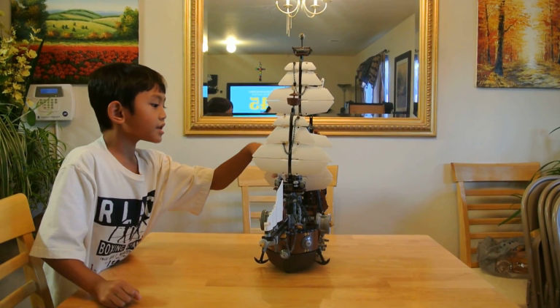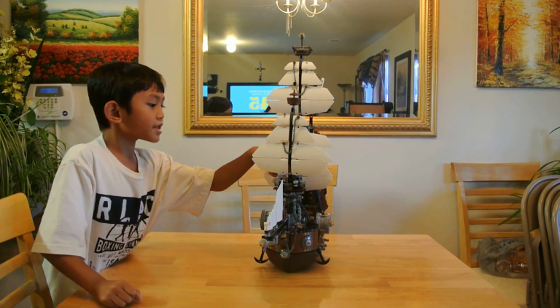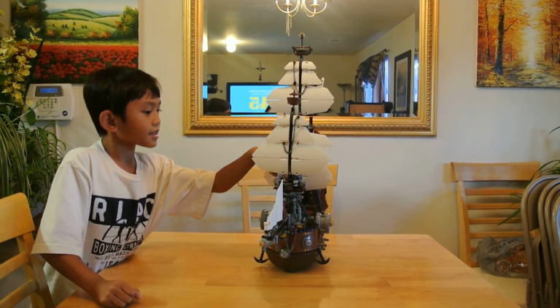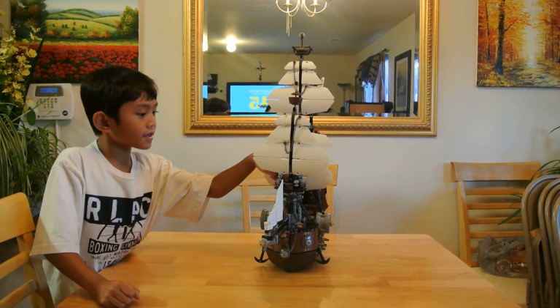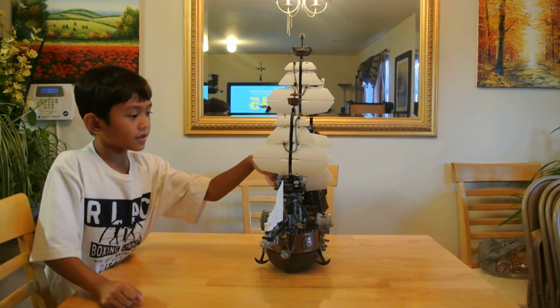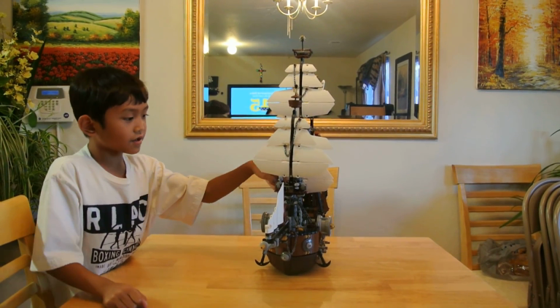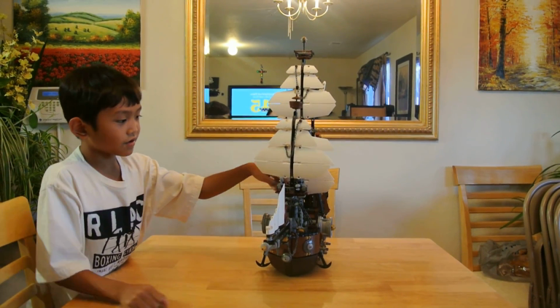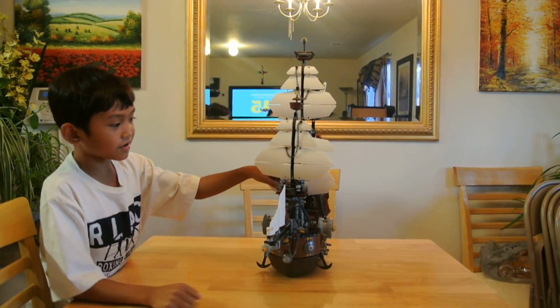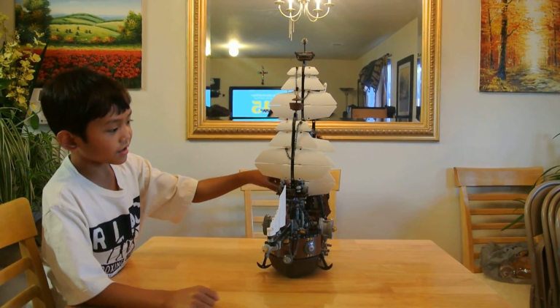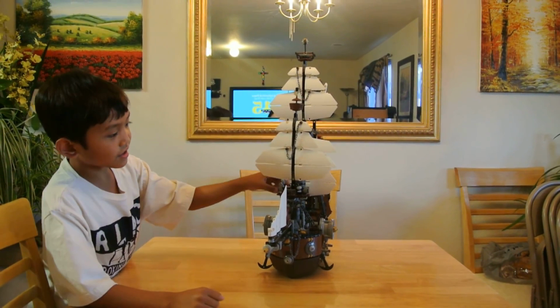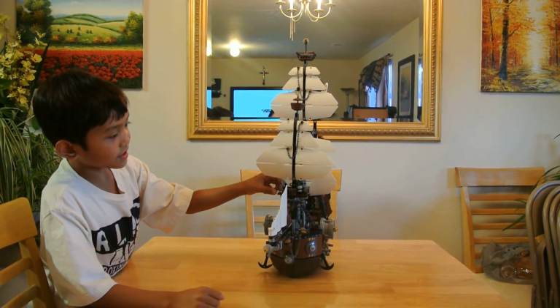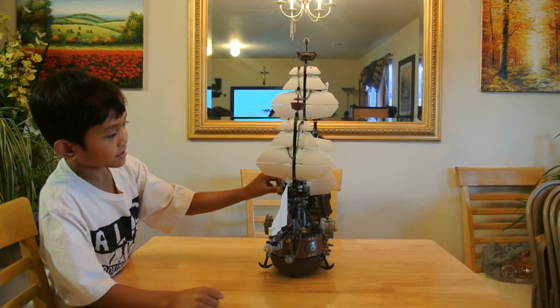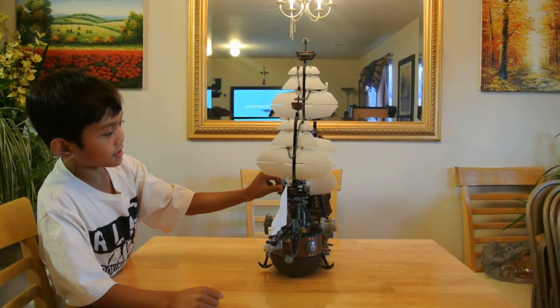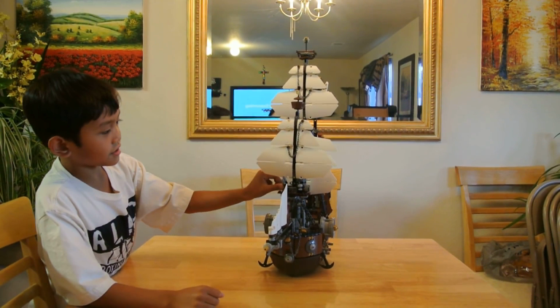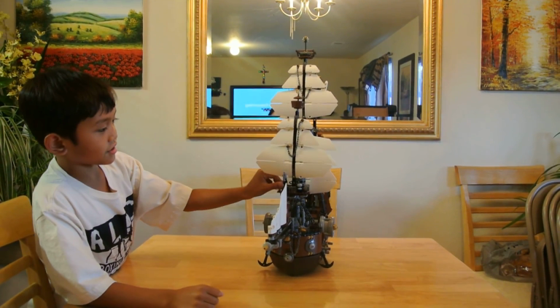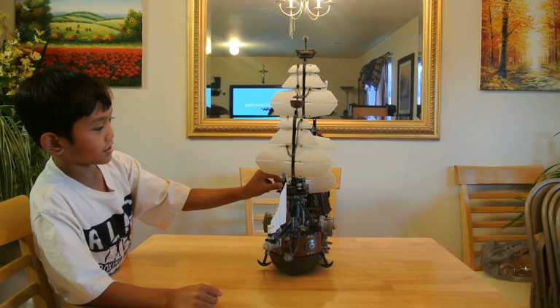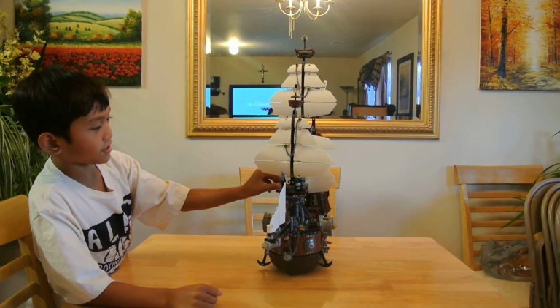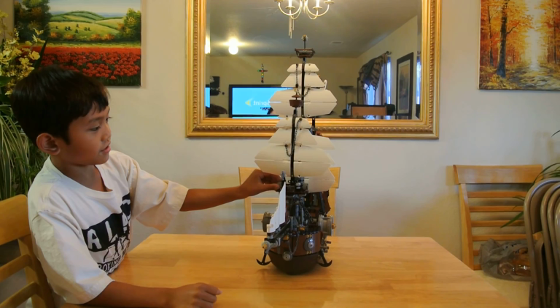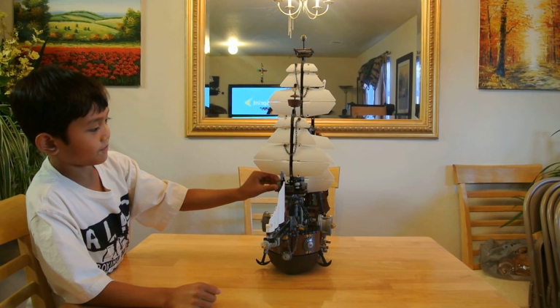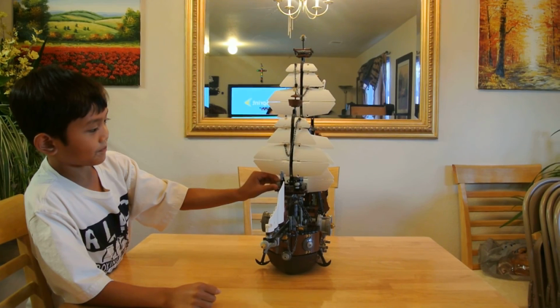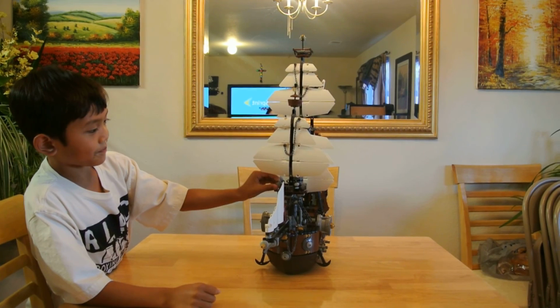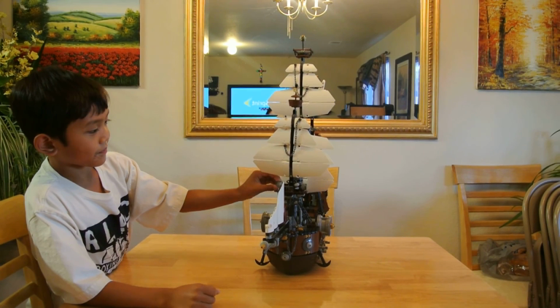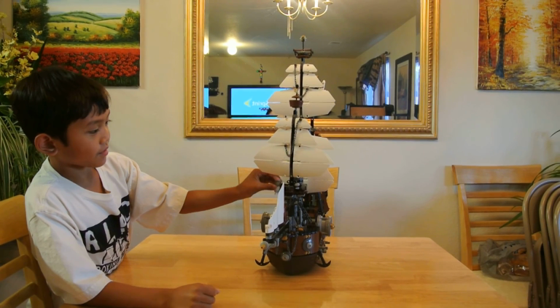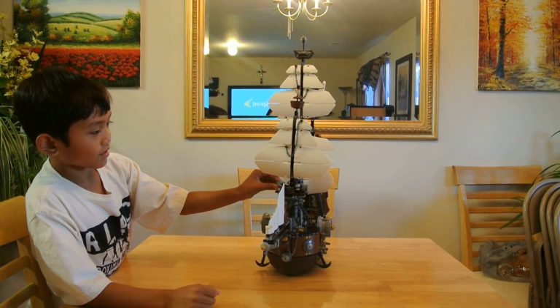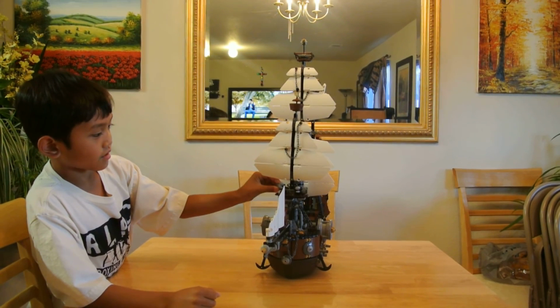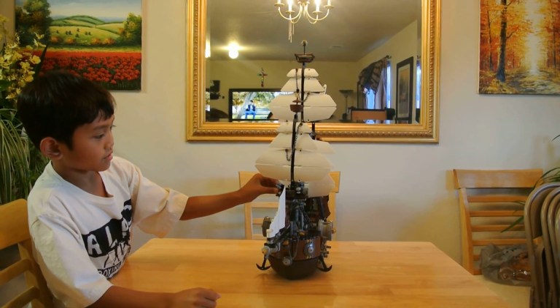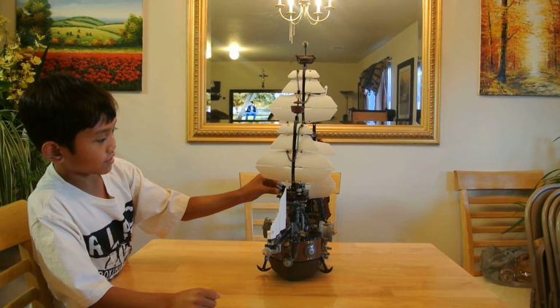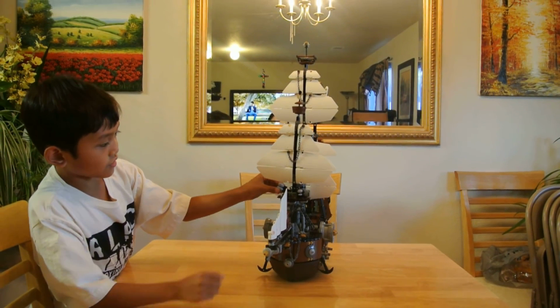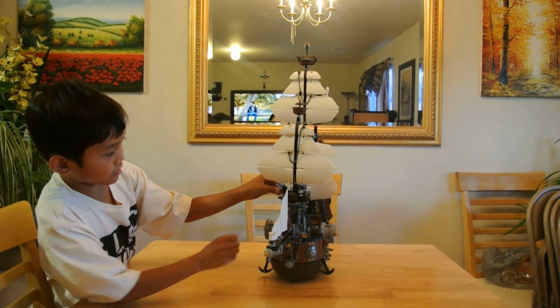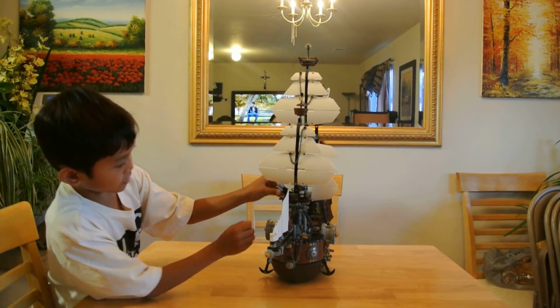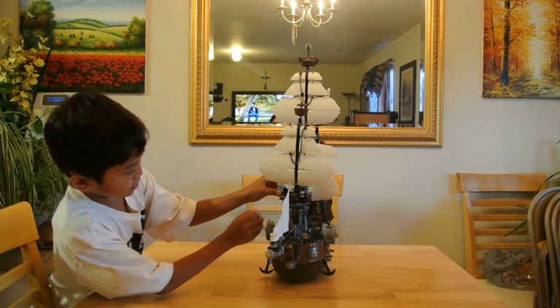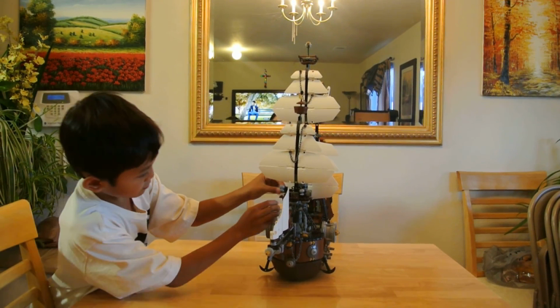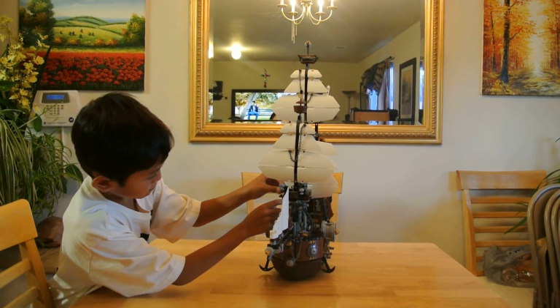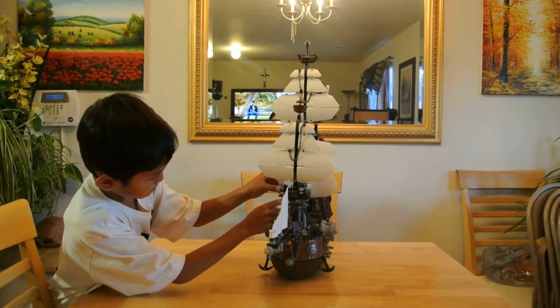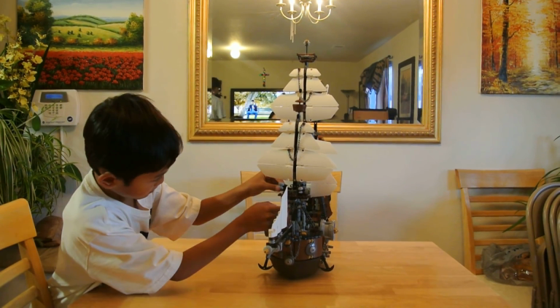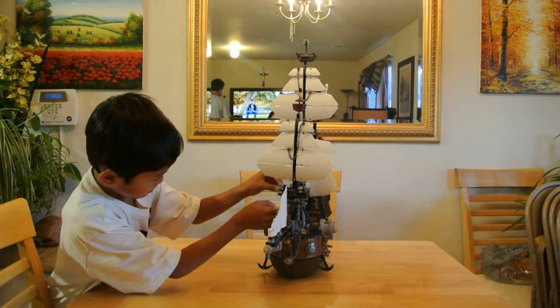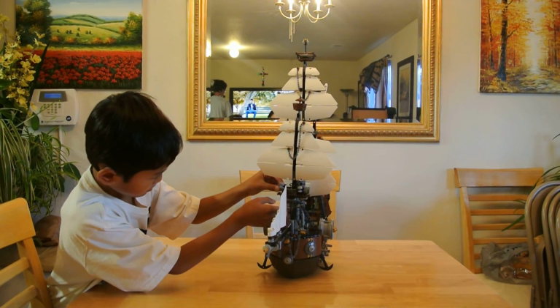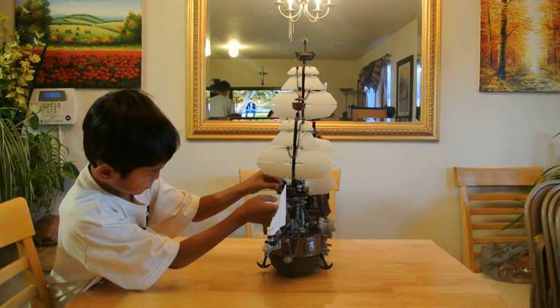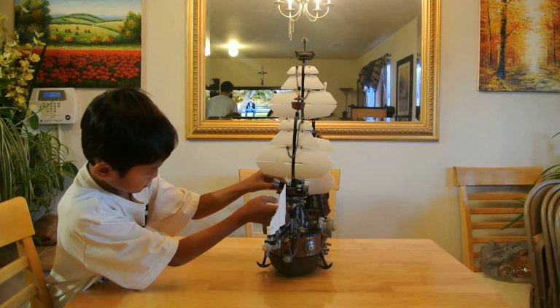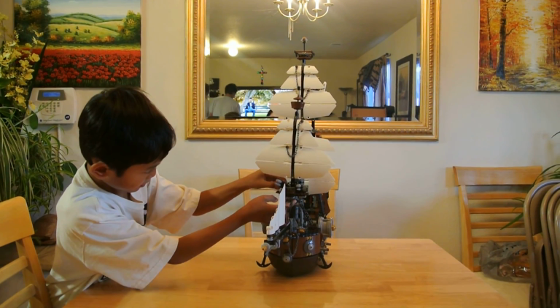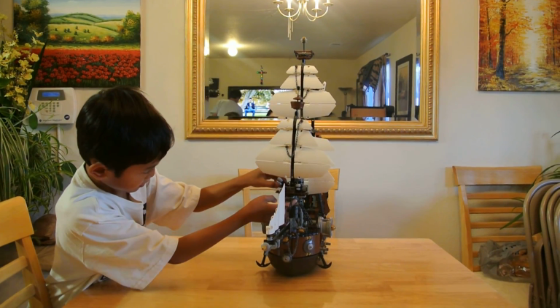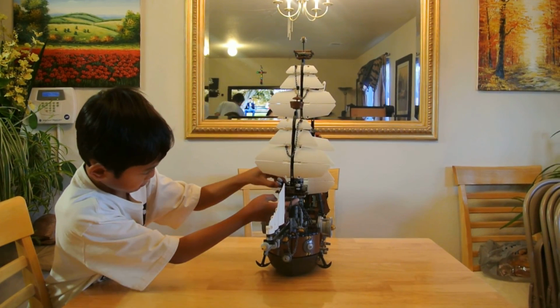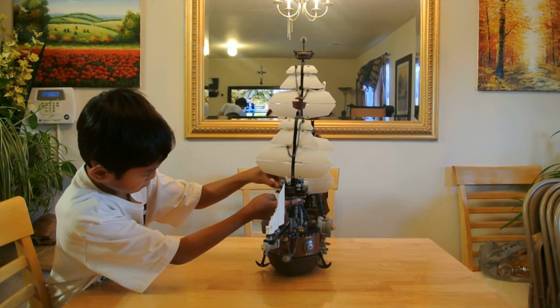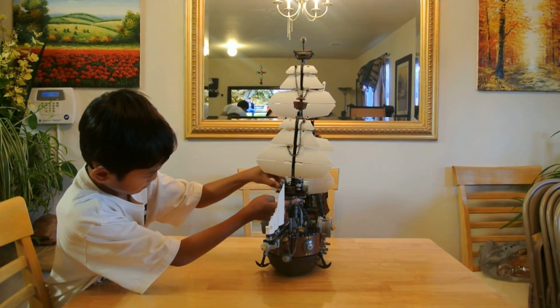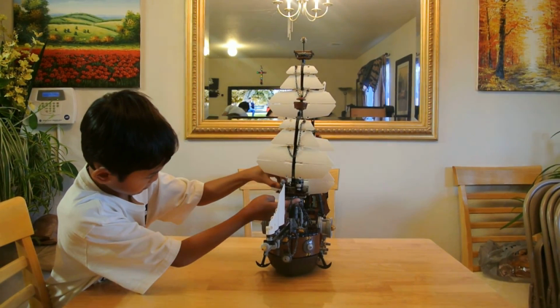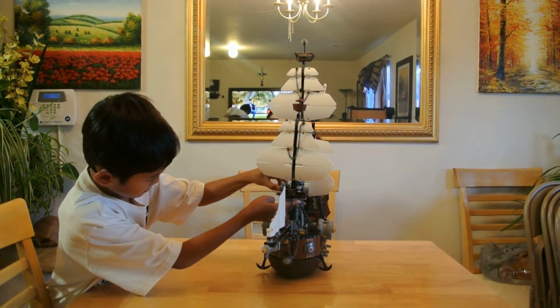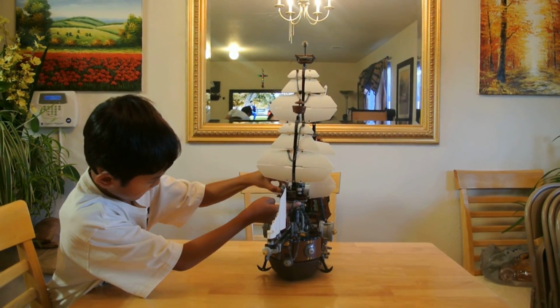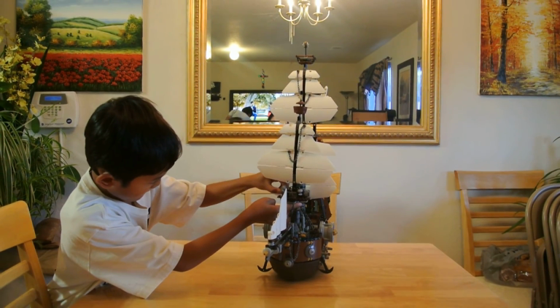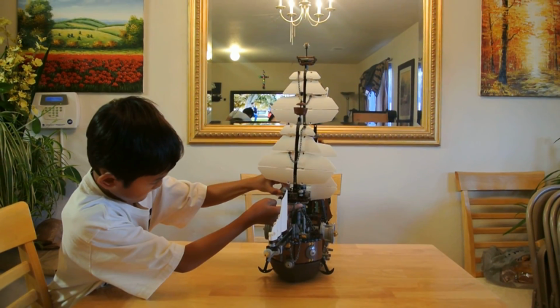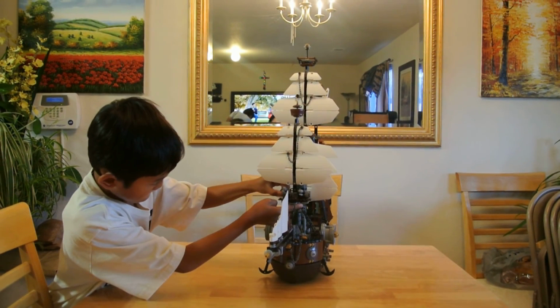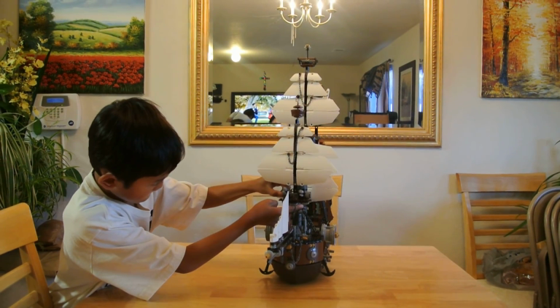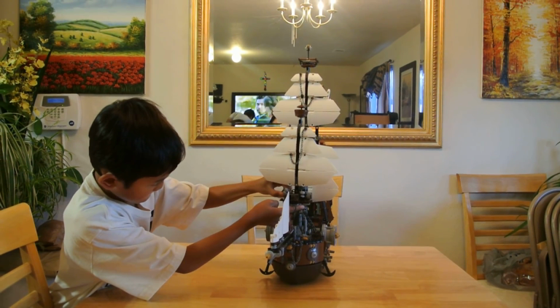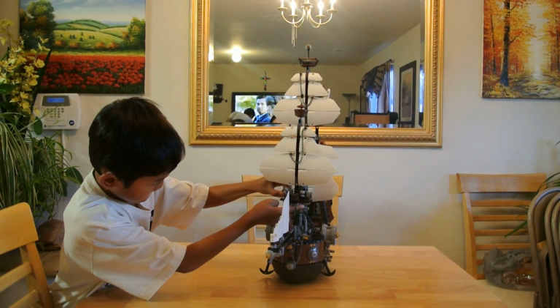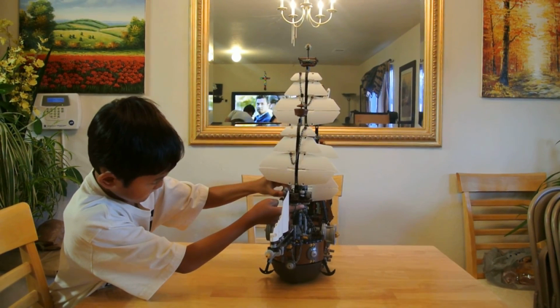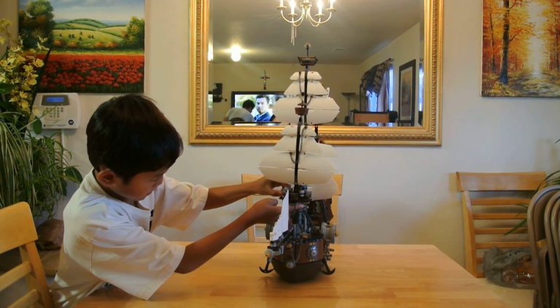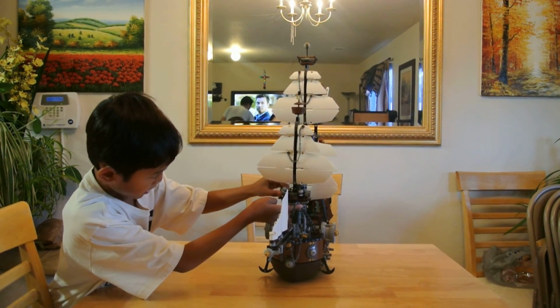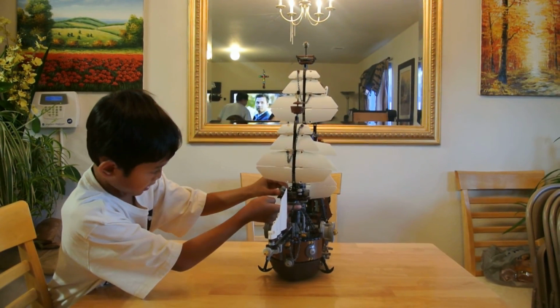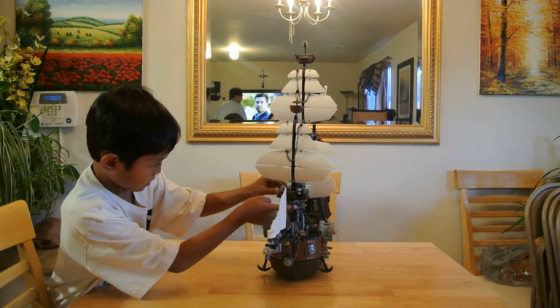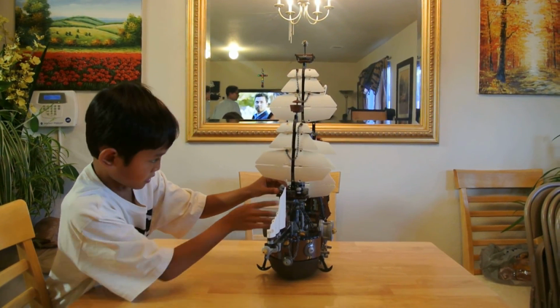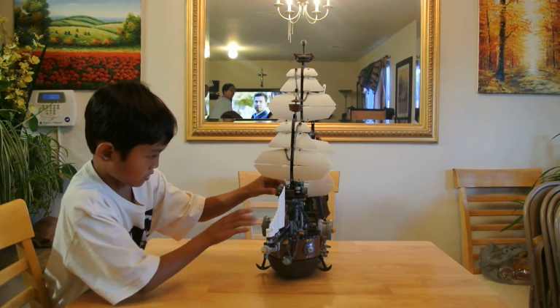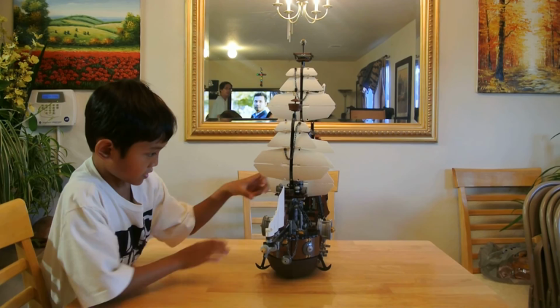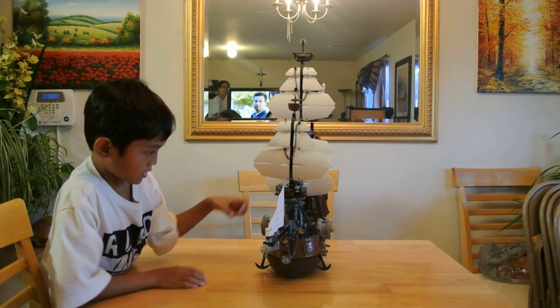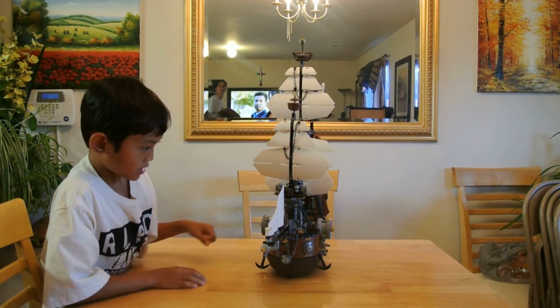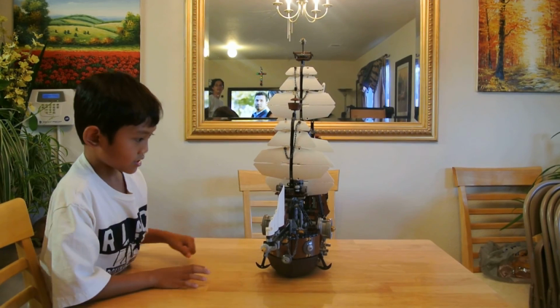Here is the little turret thingy. Sorry. Here it is.